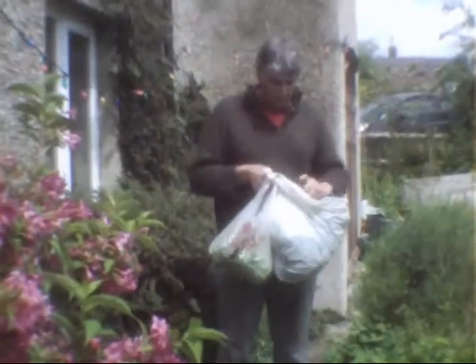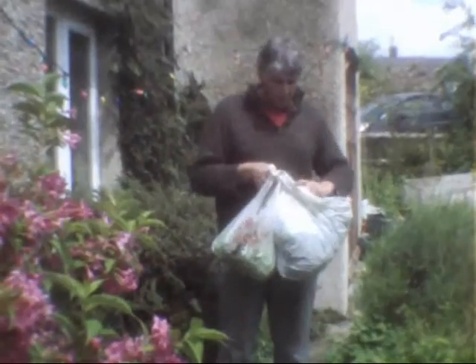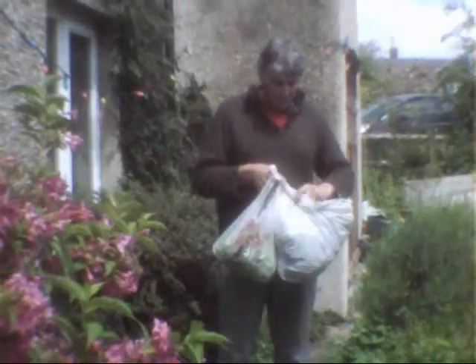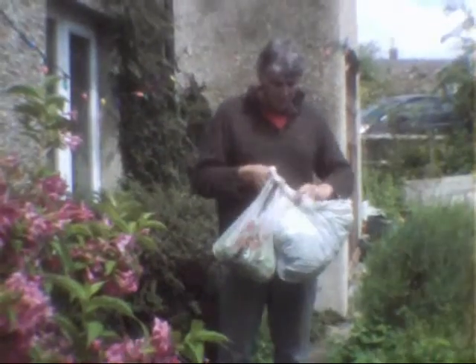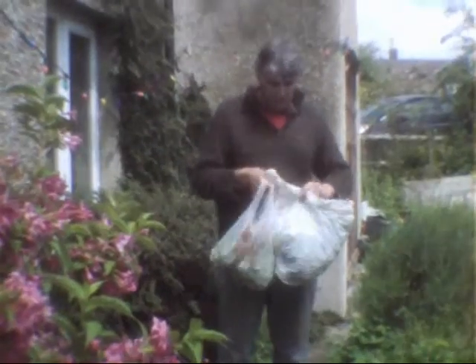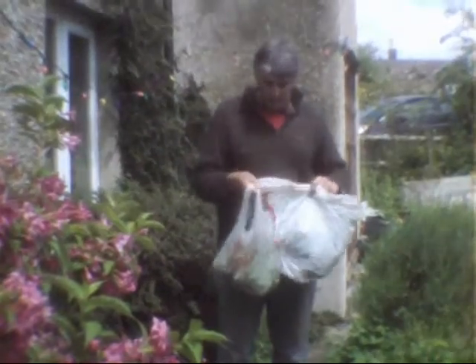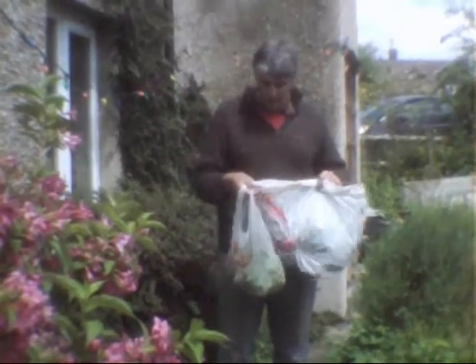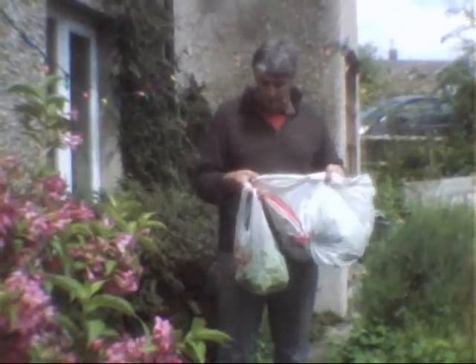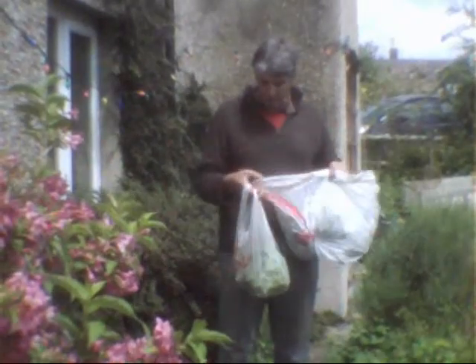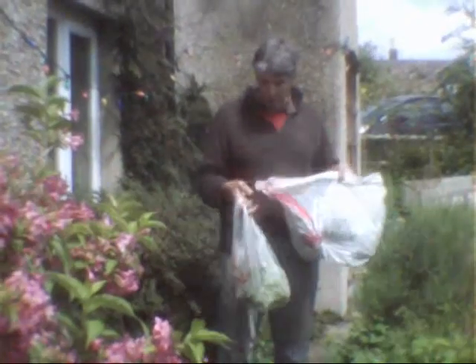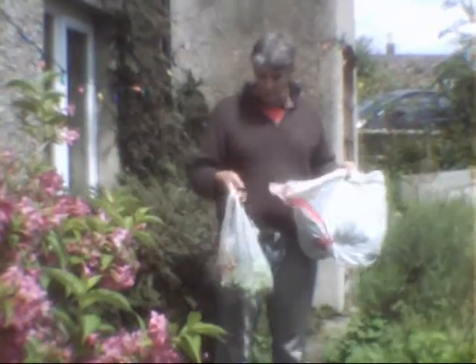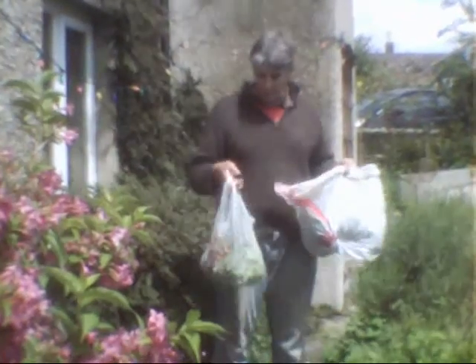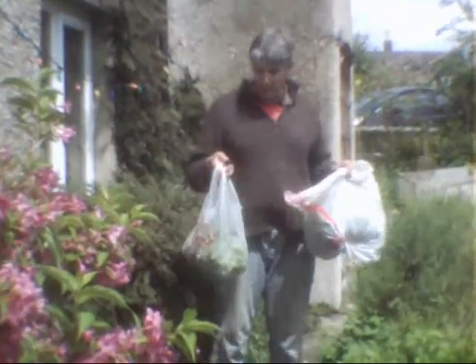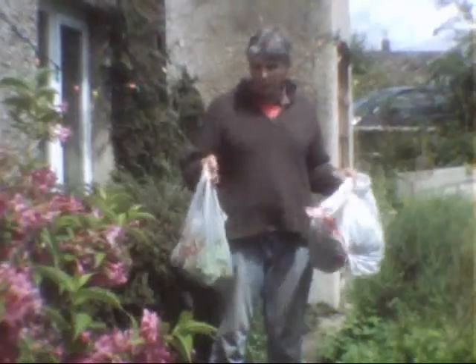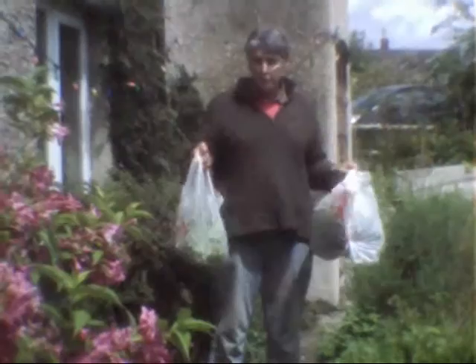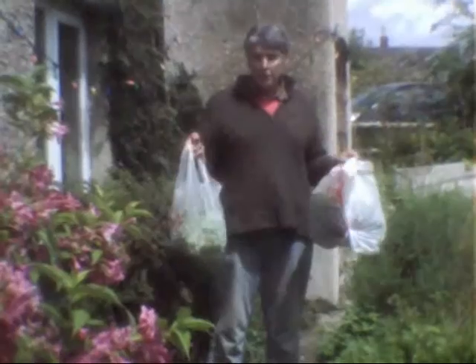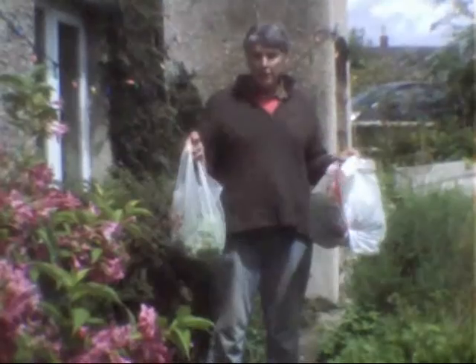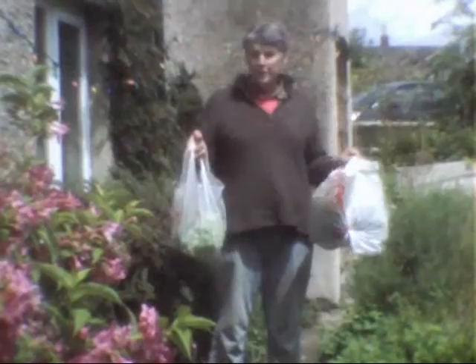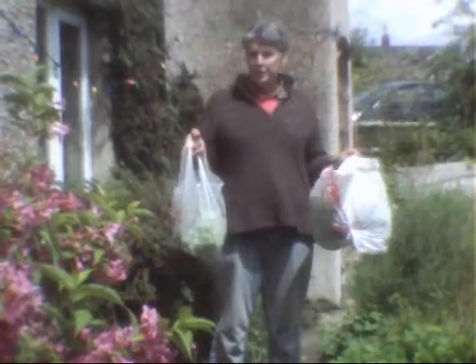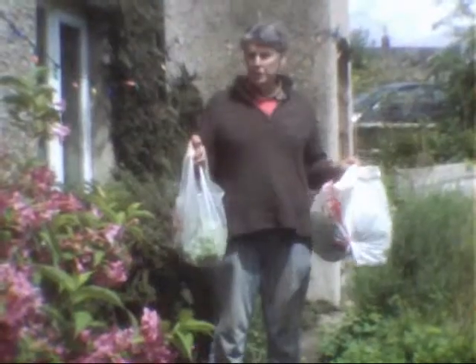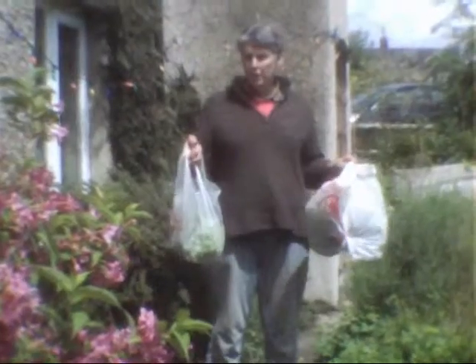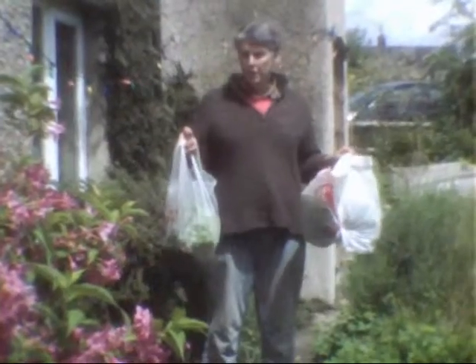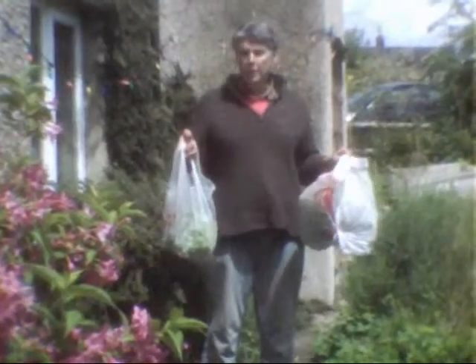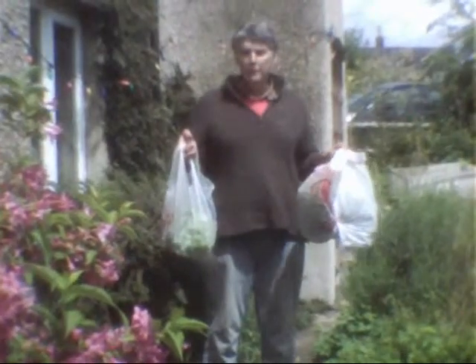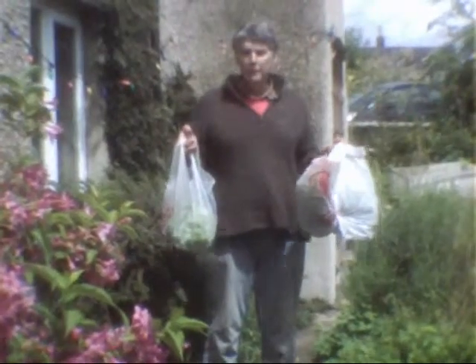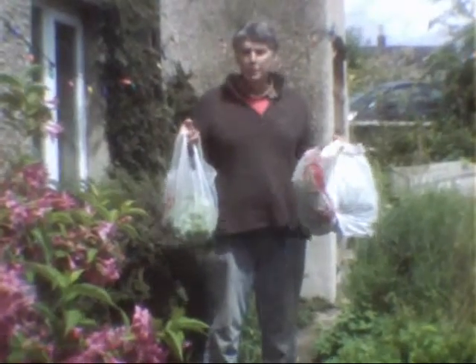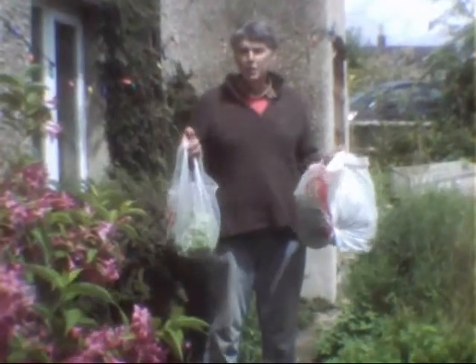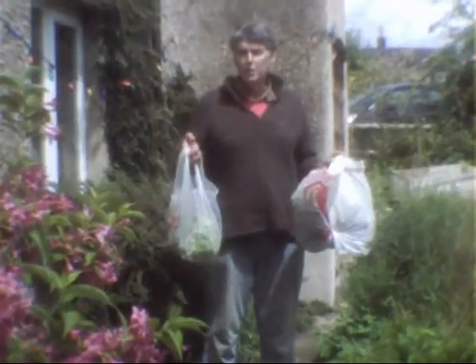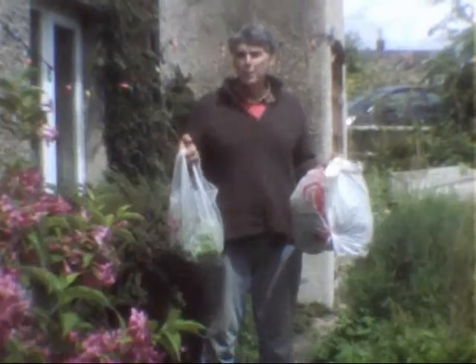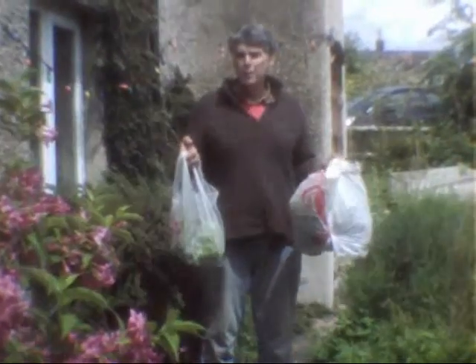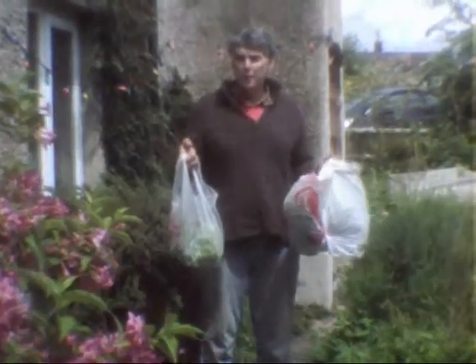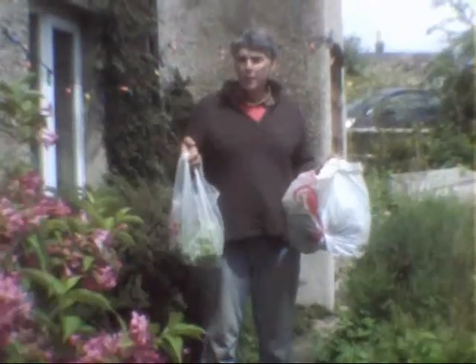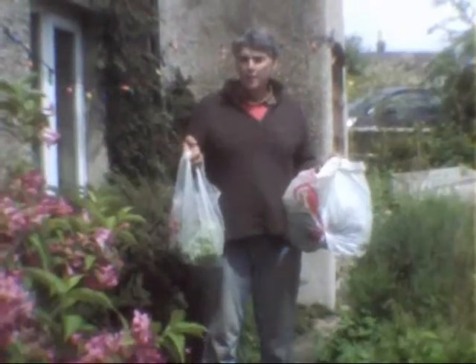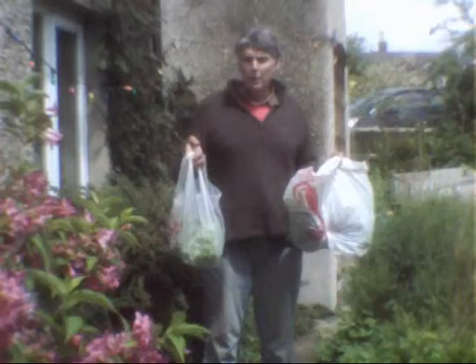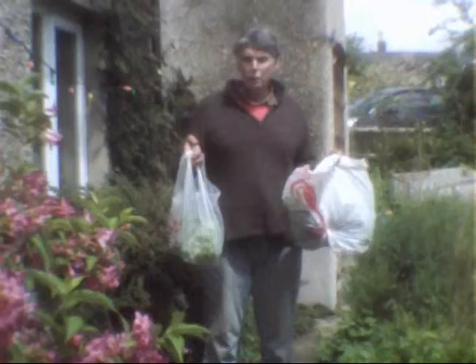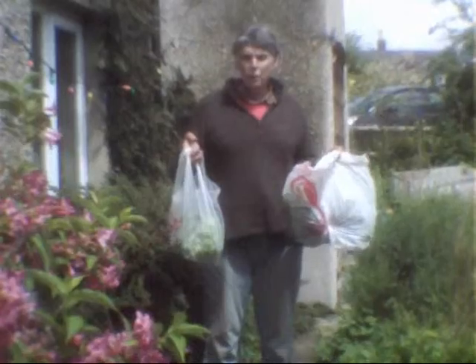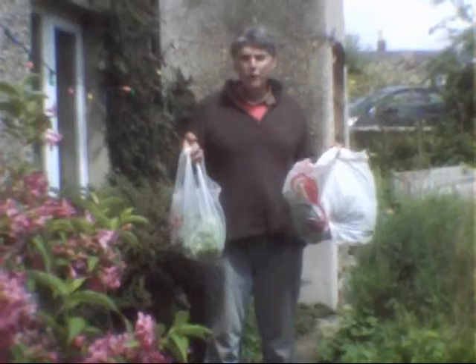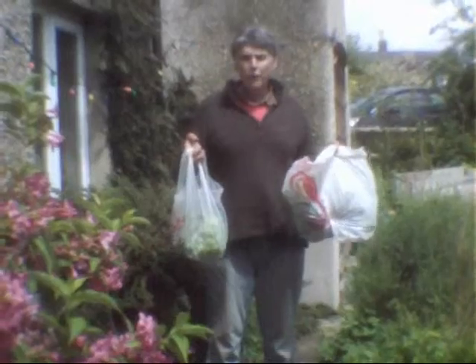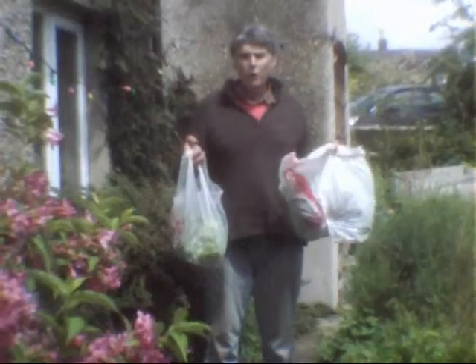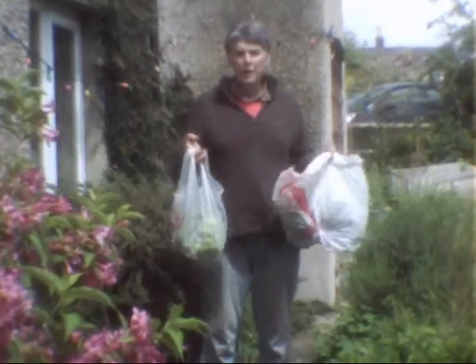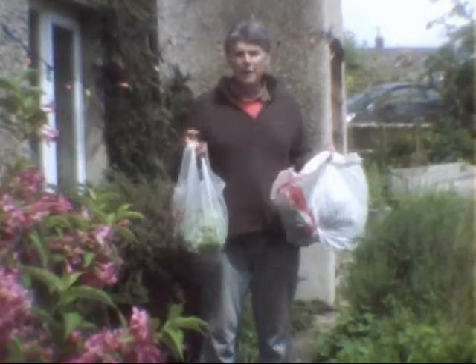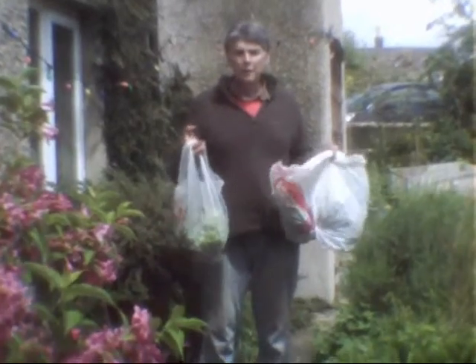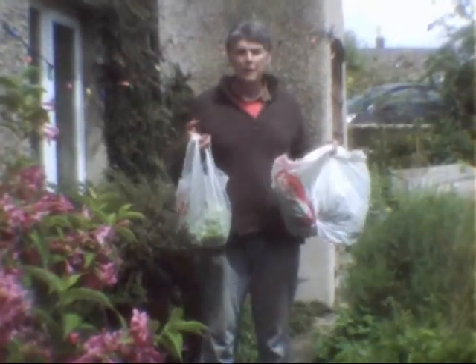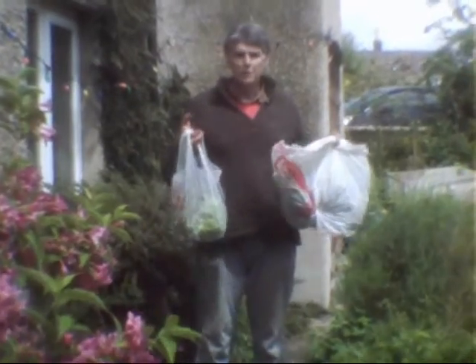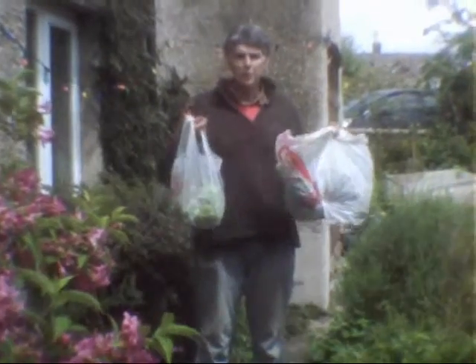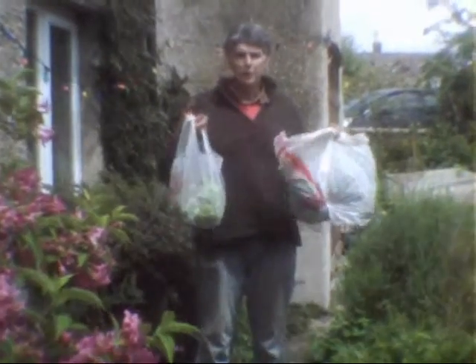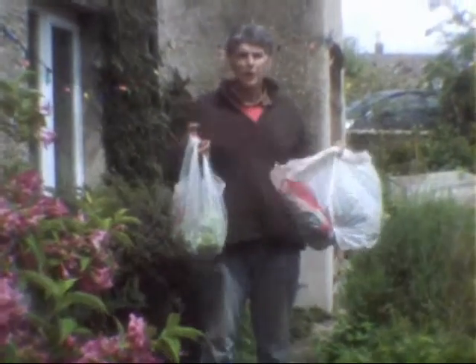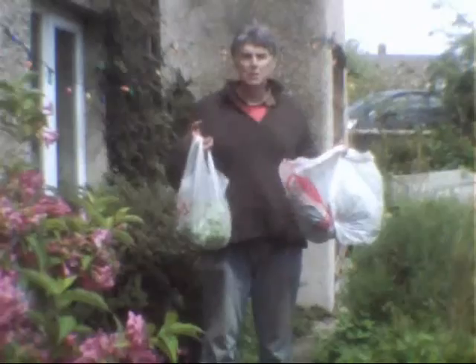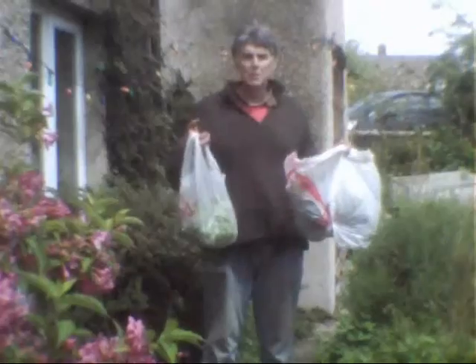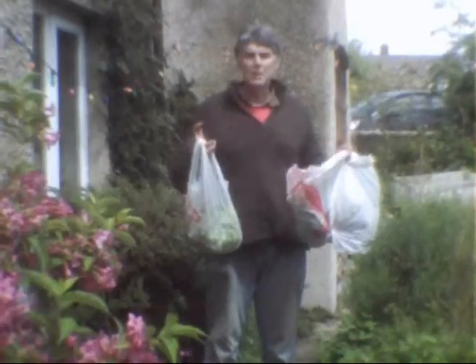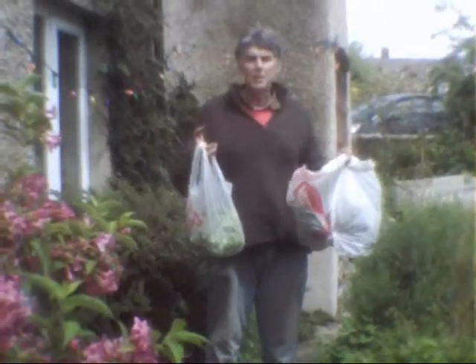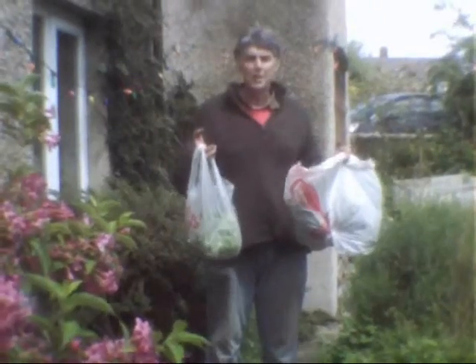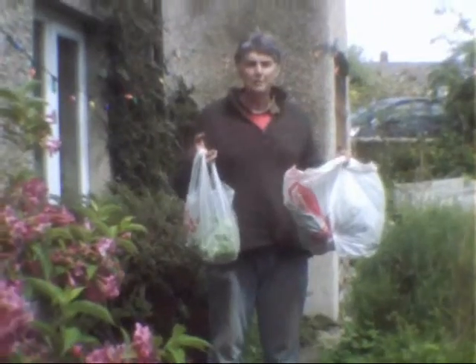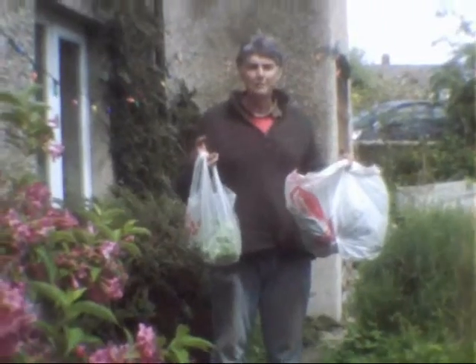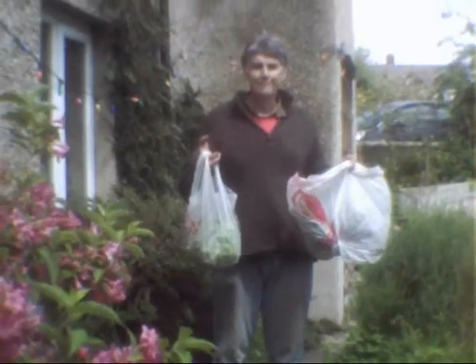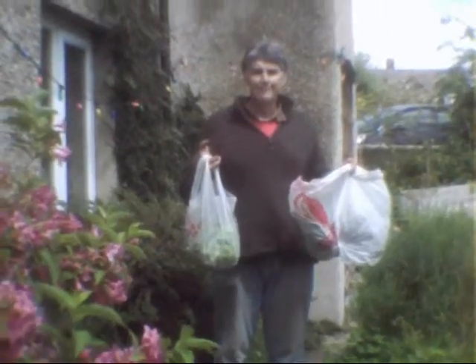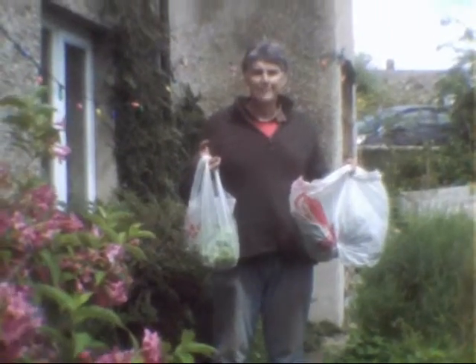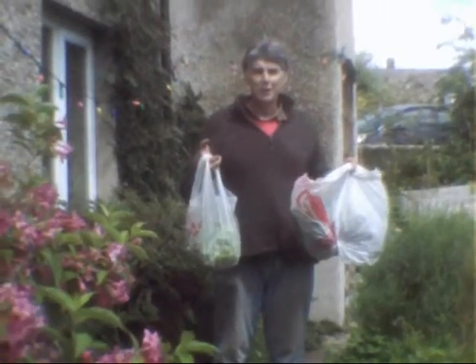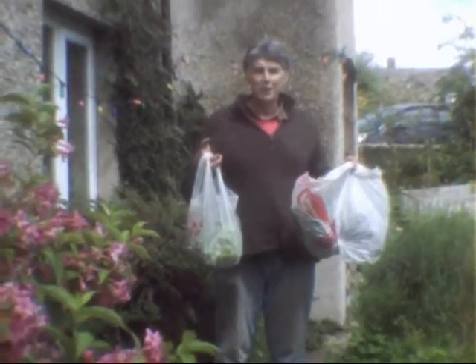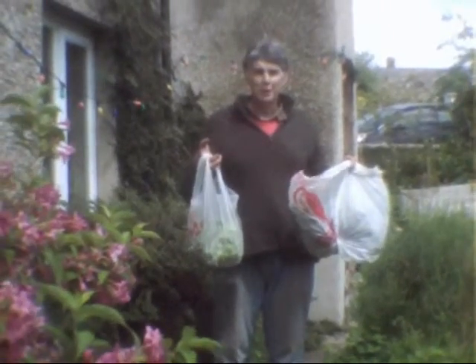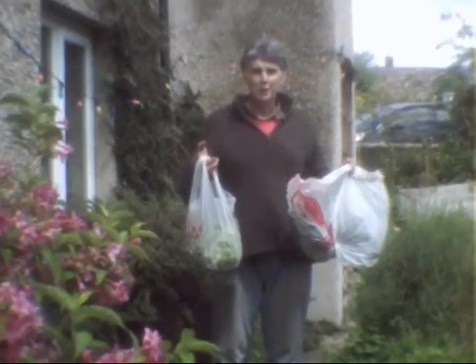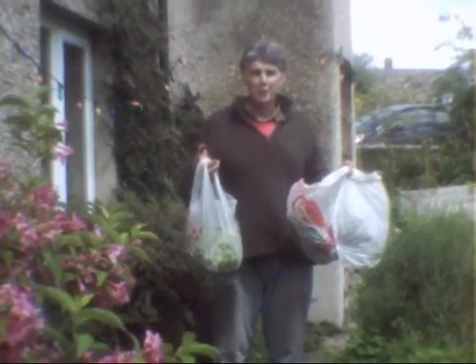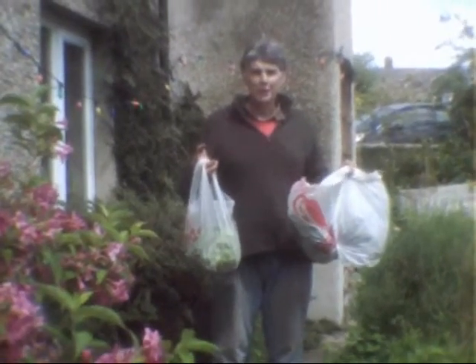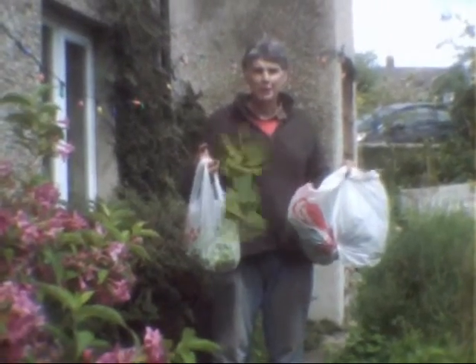From these bags I've got, I would say there's about three or four kilograms of spinach here, so I'll go for it now.